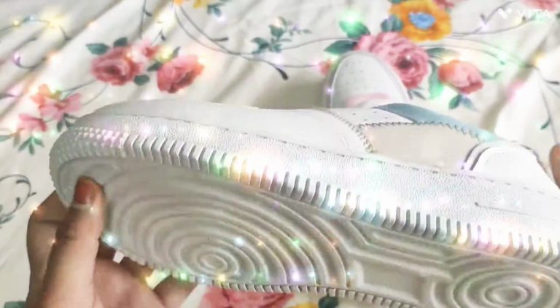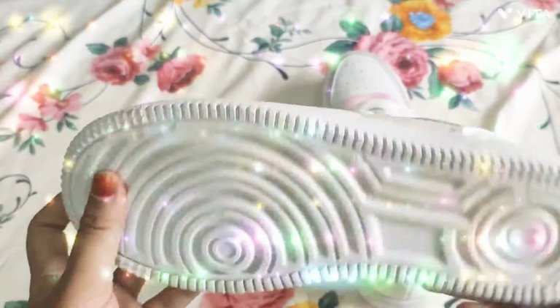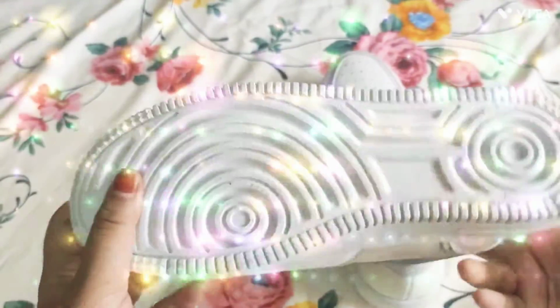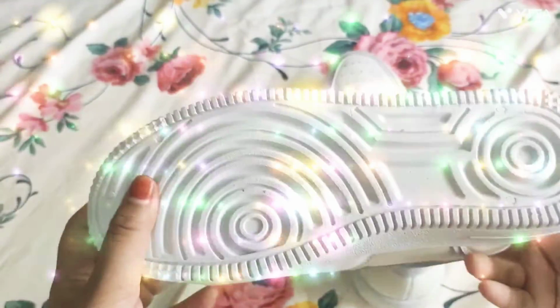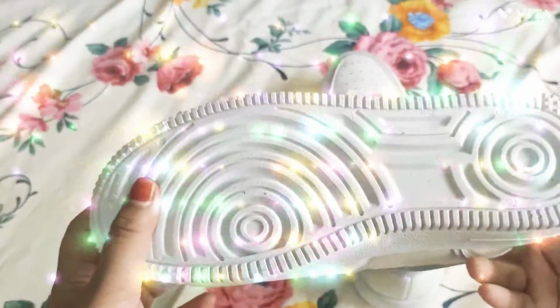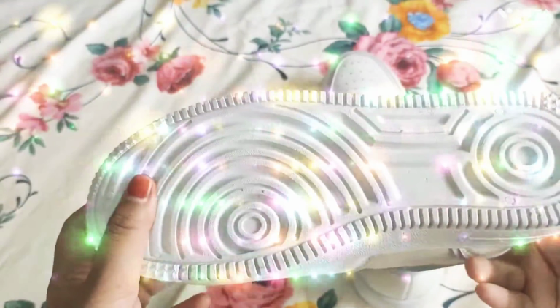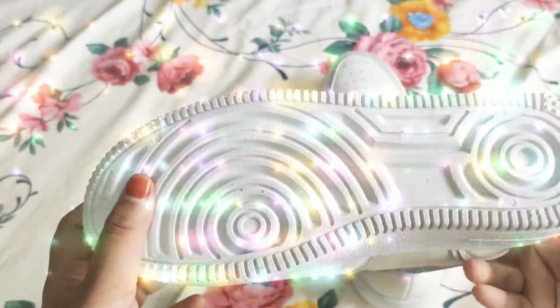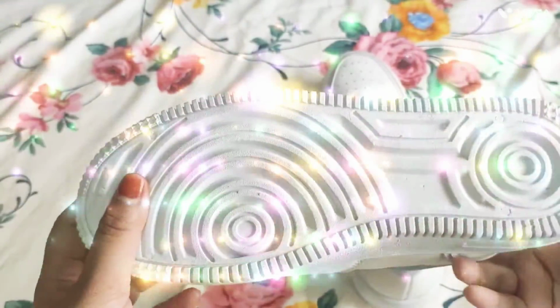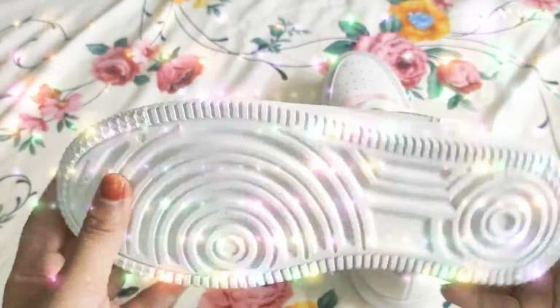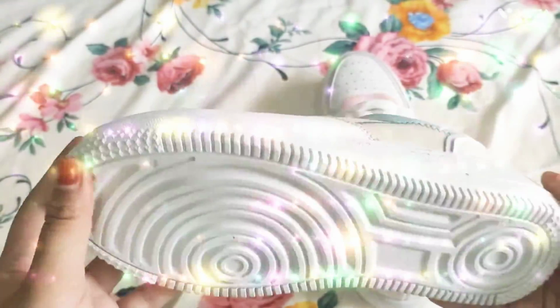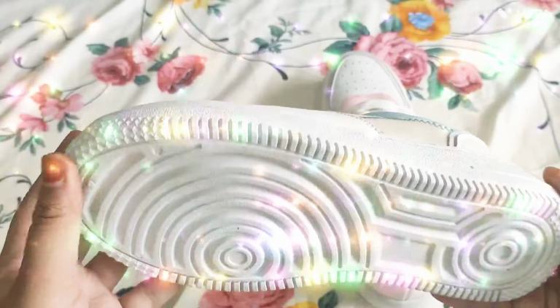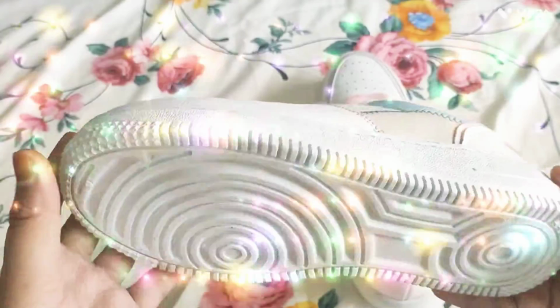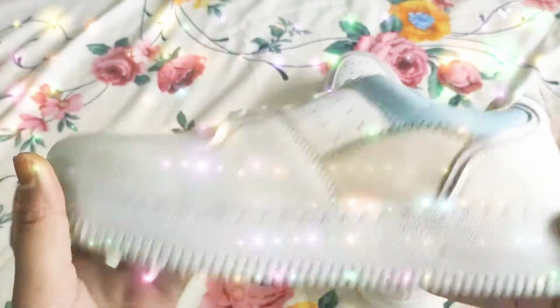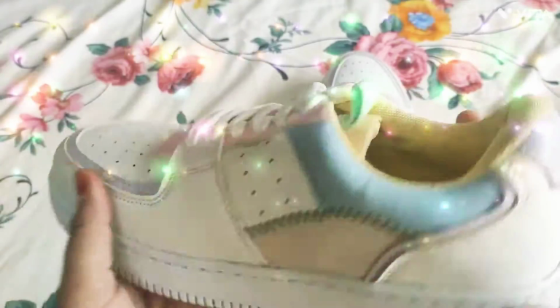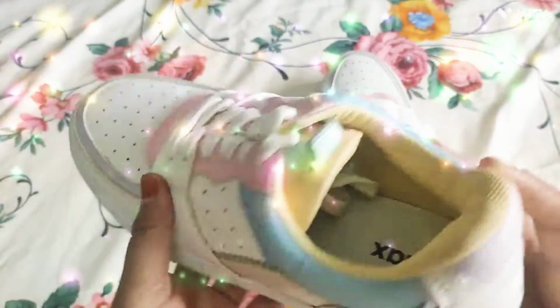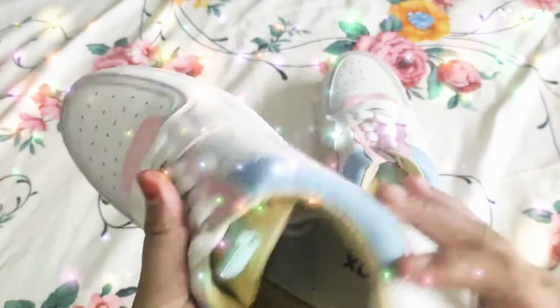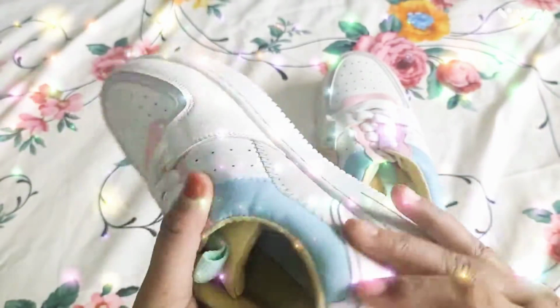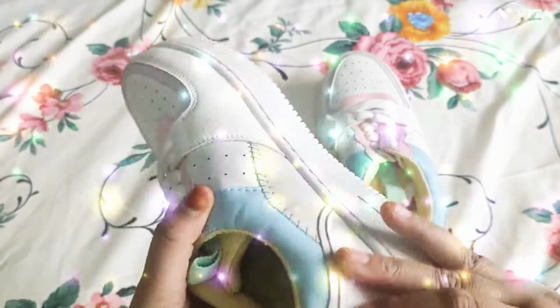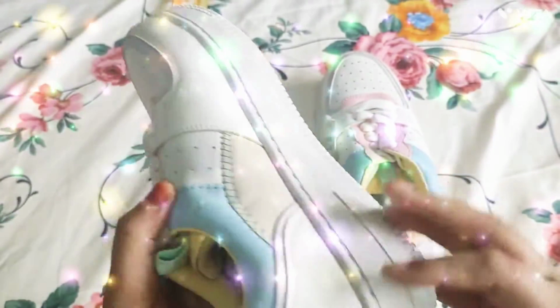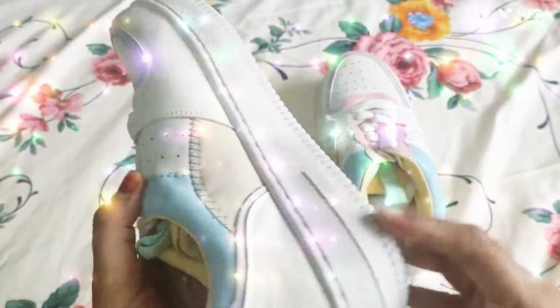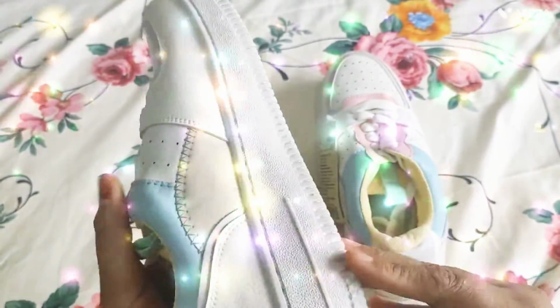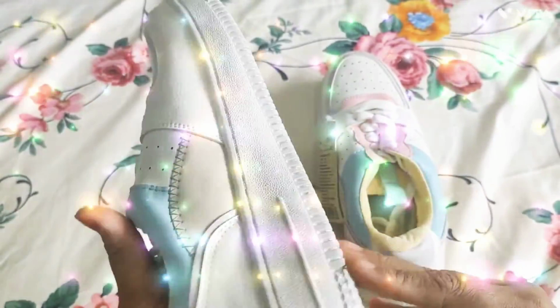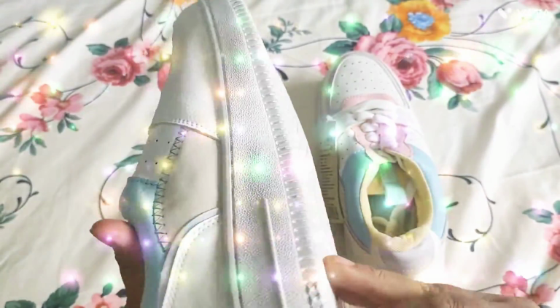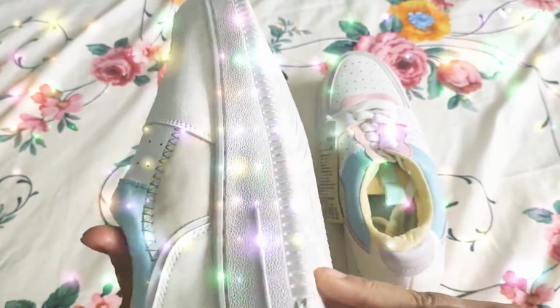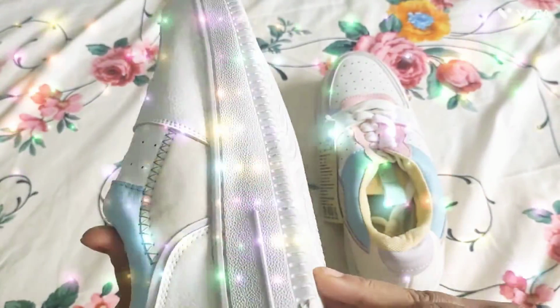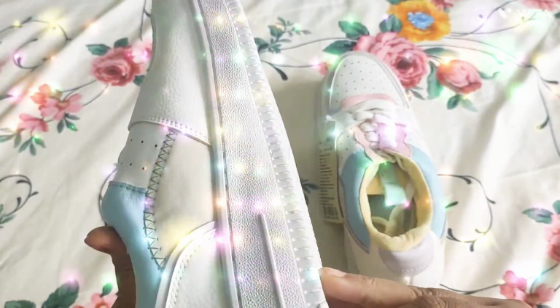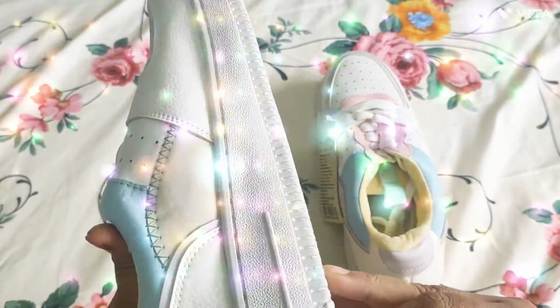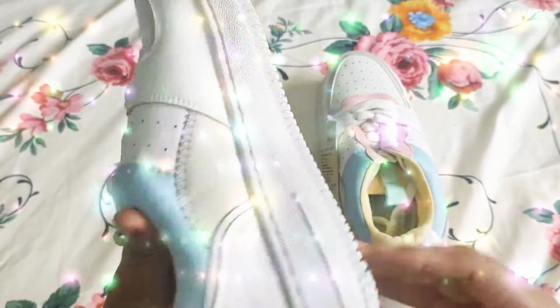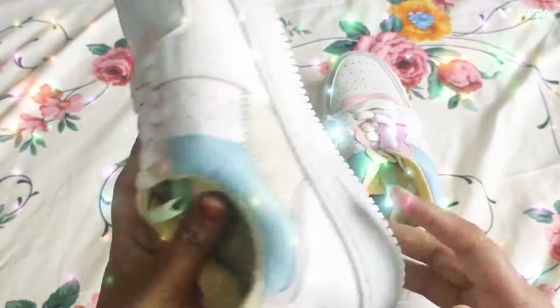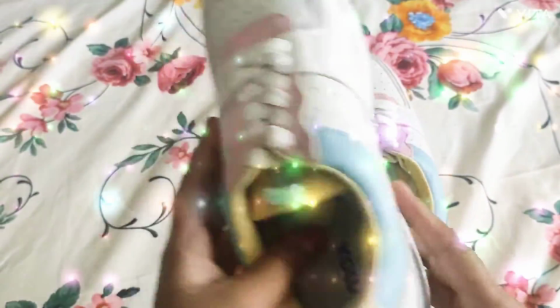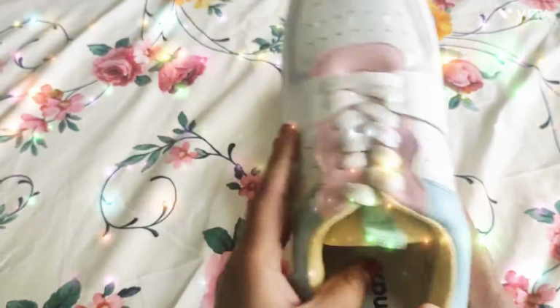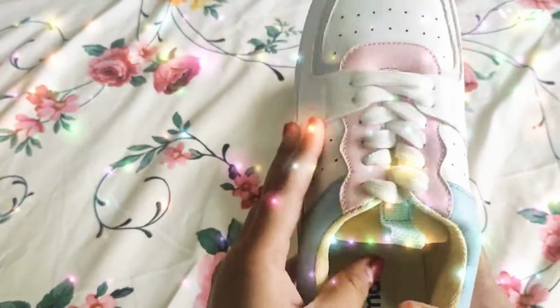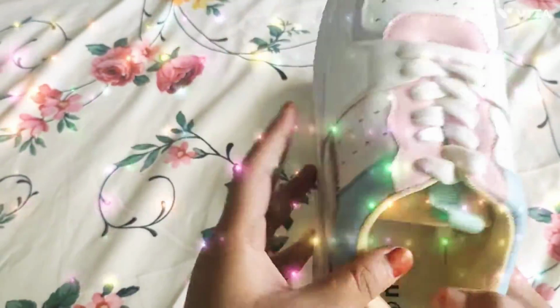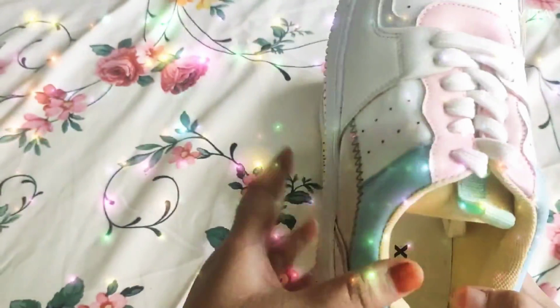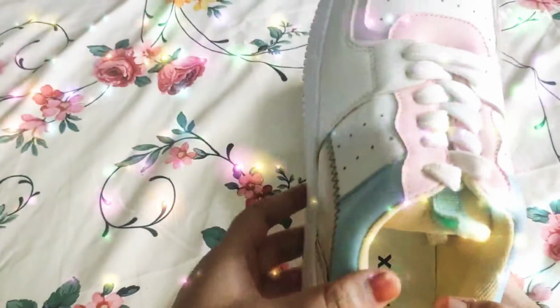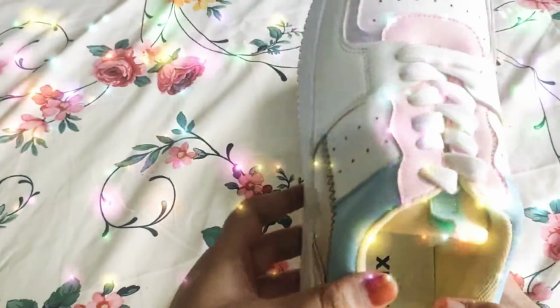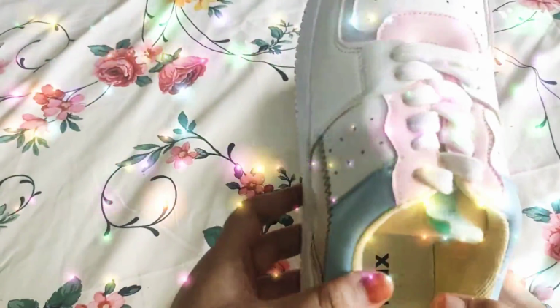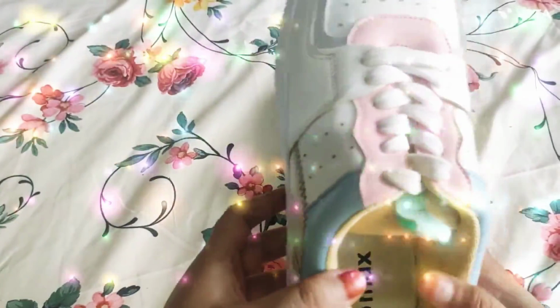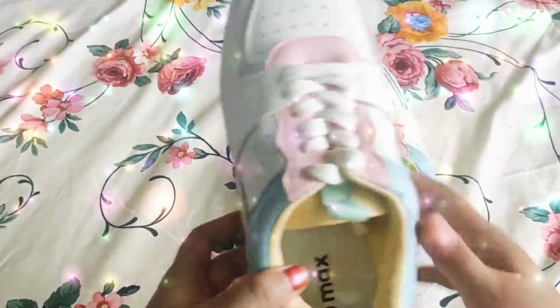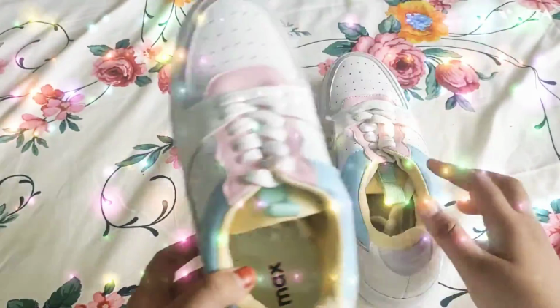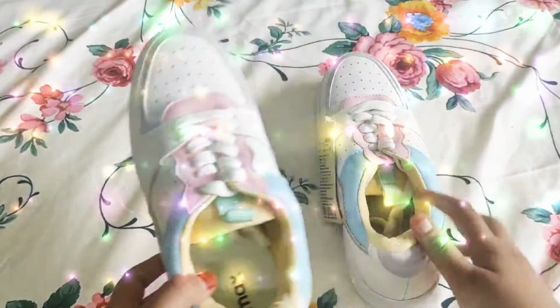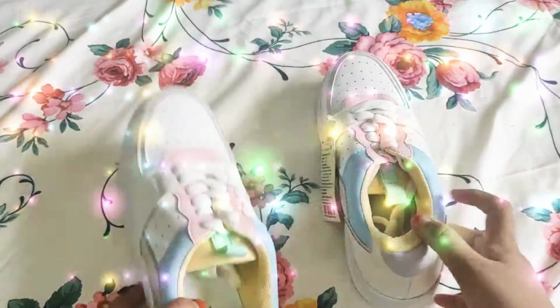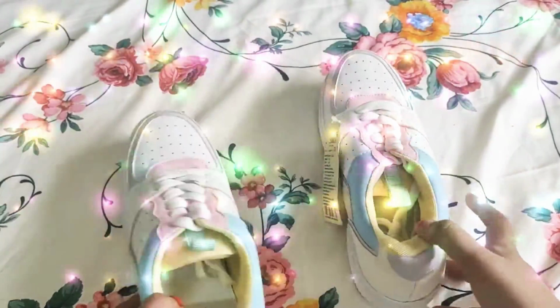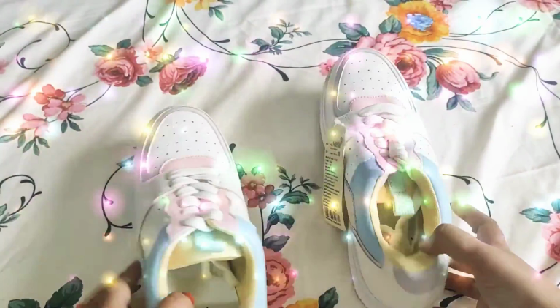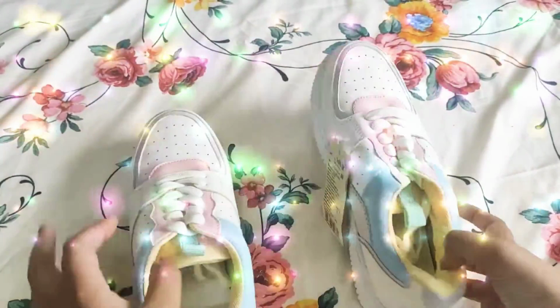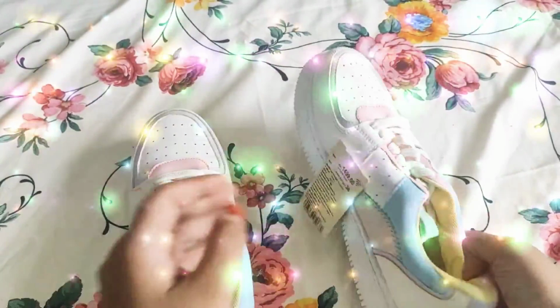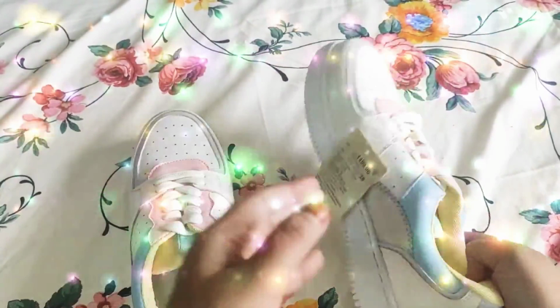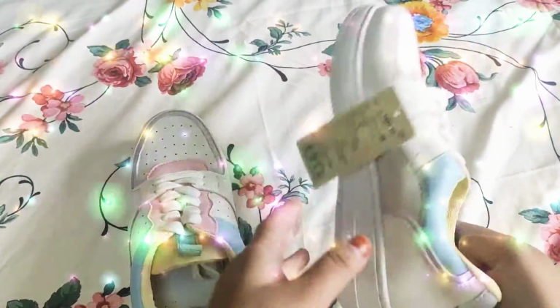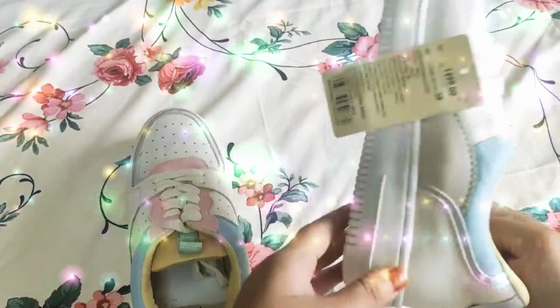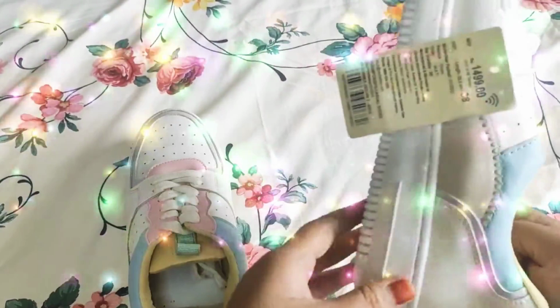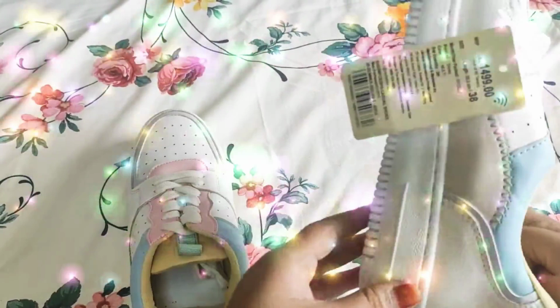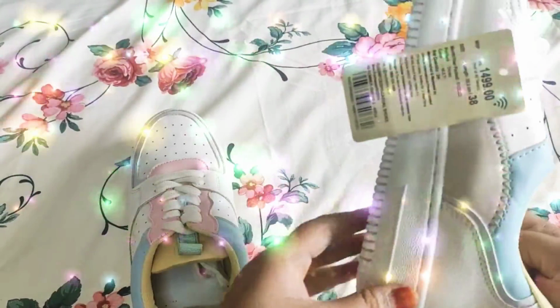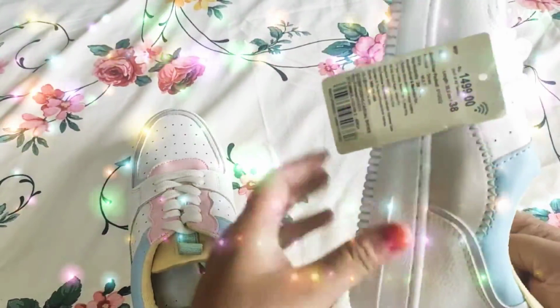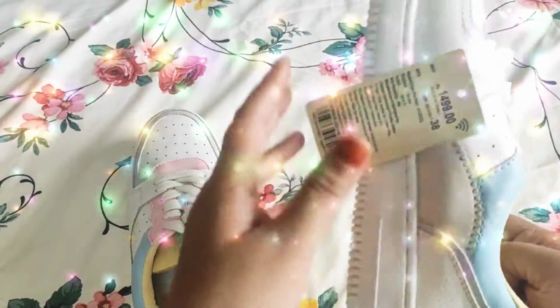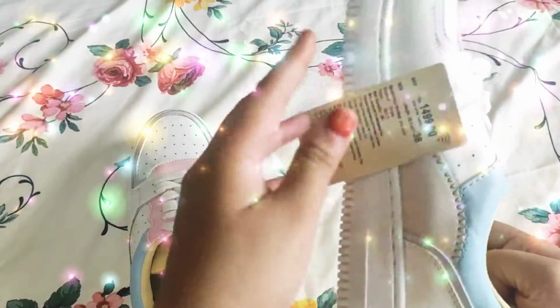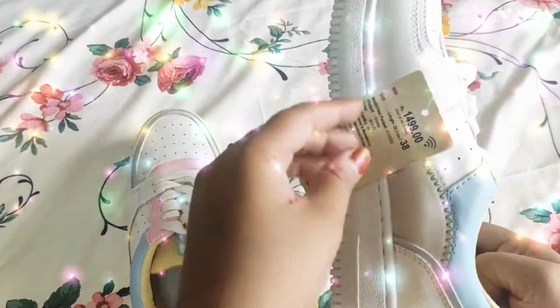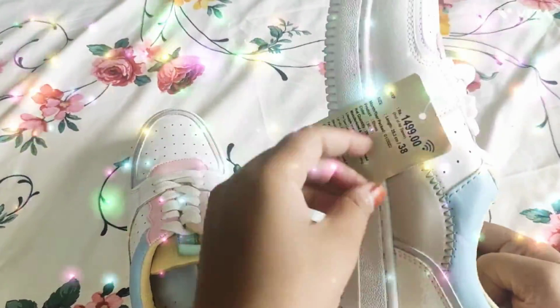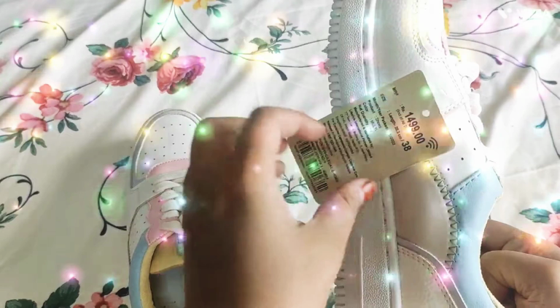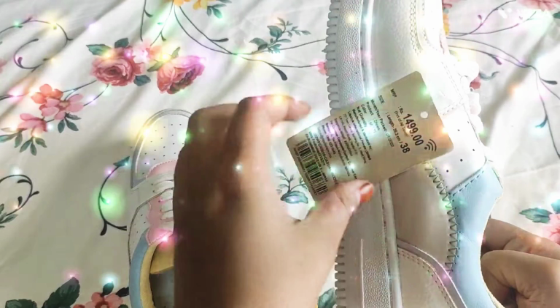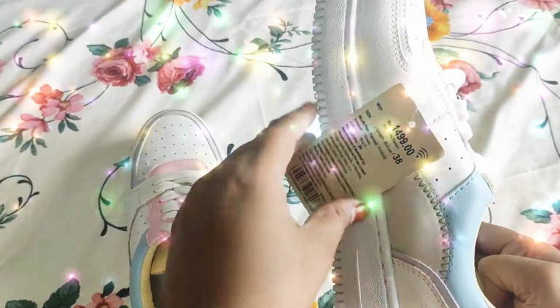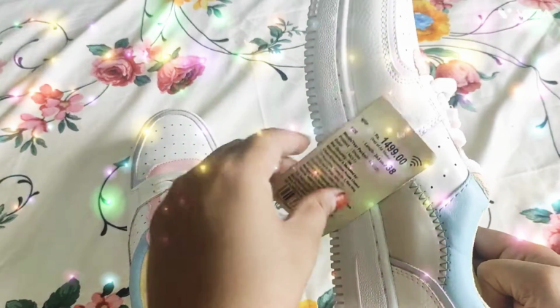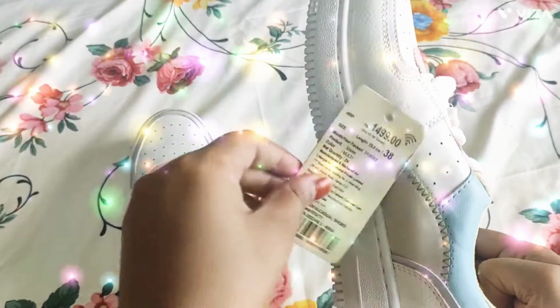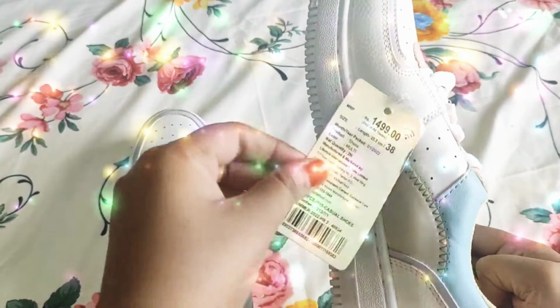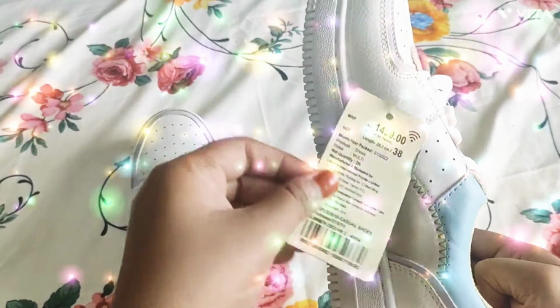You can see it is pretty good. Quality, colors — you can see the details.